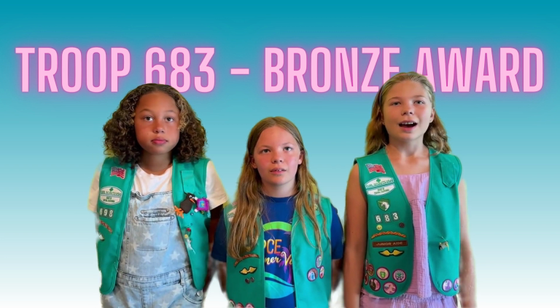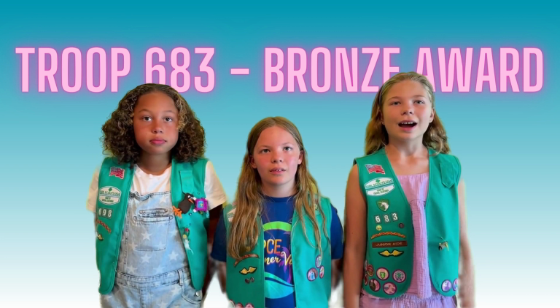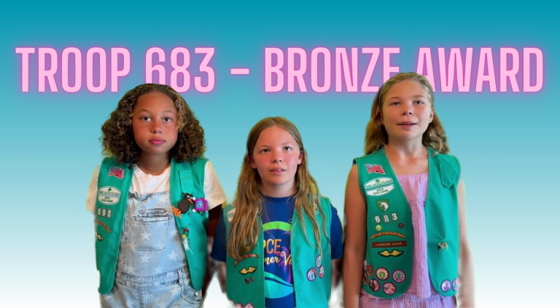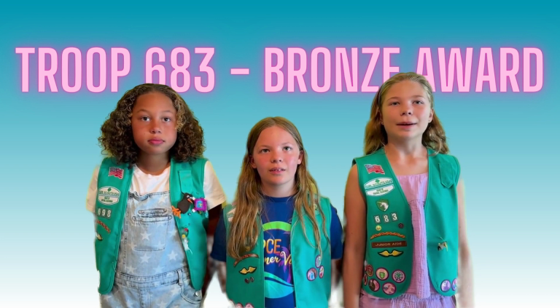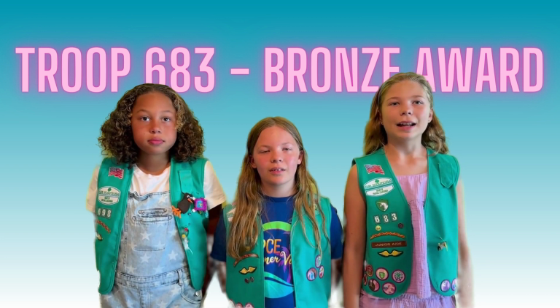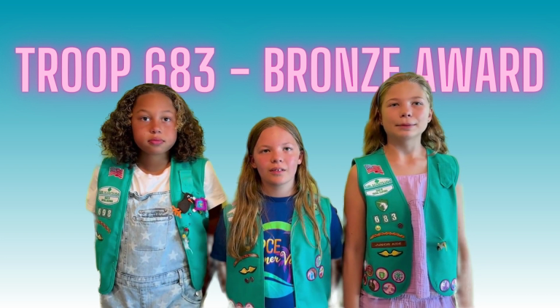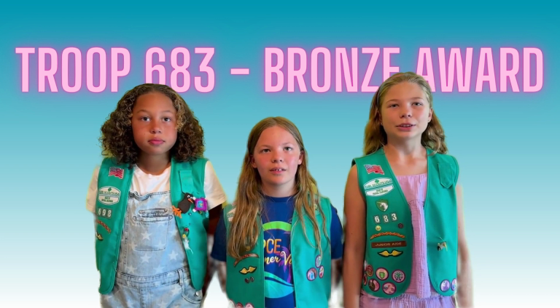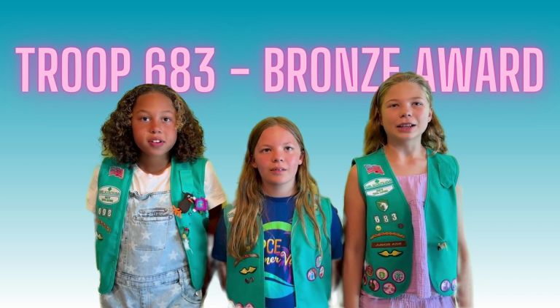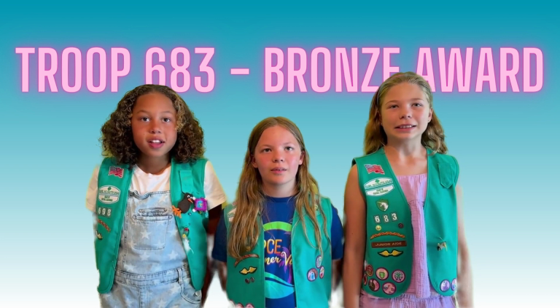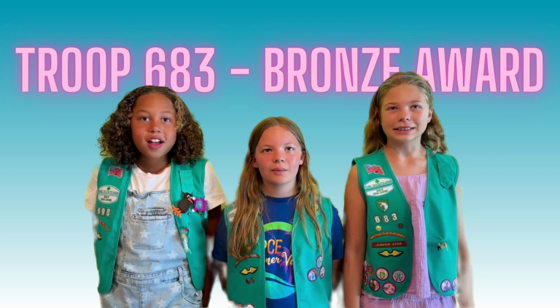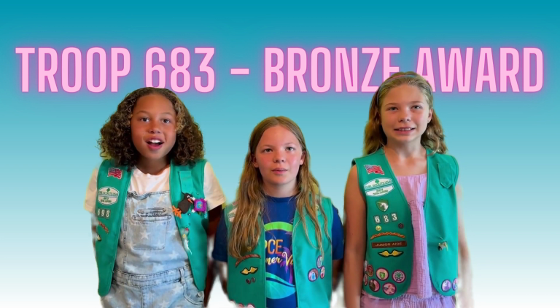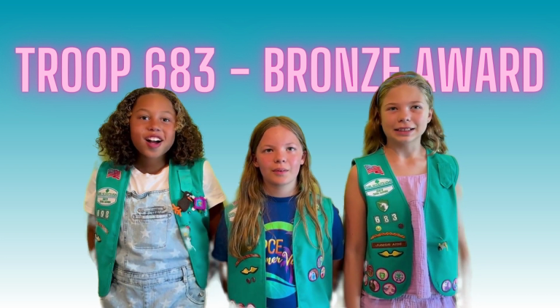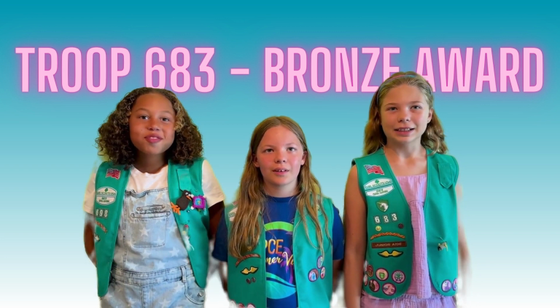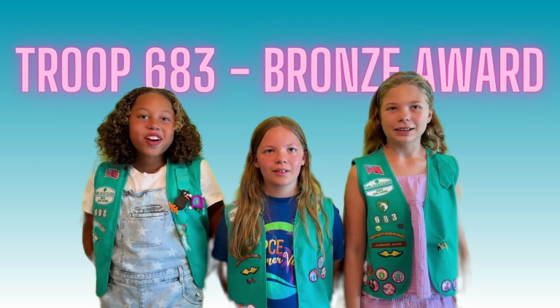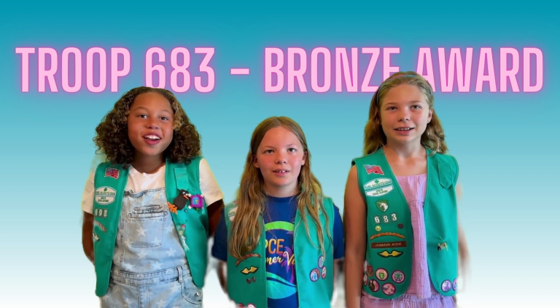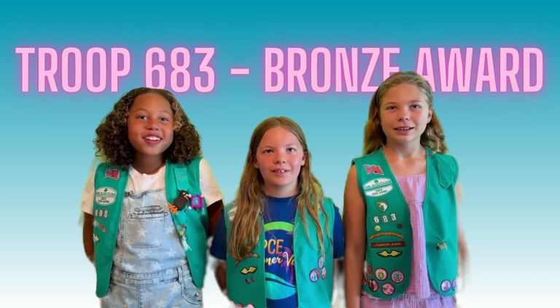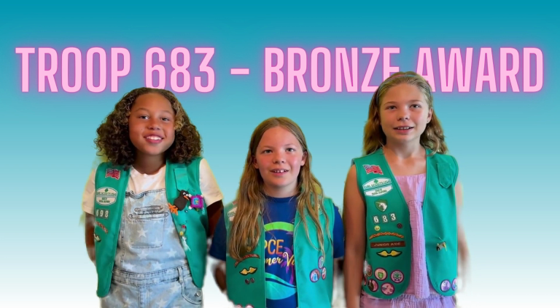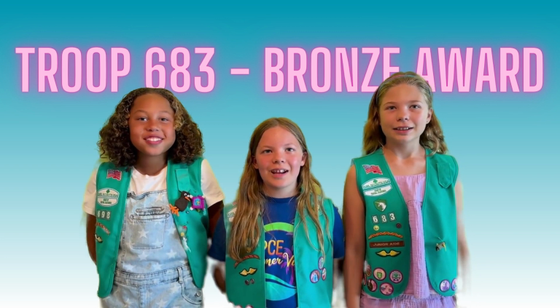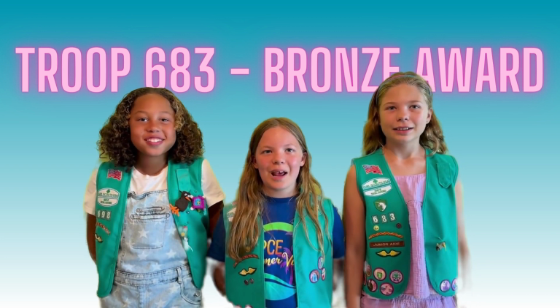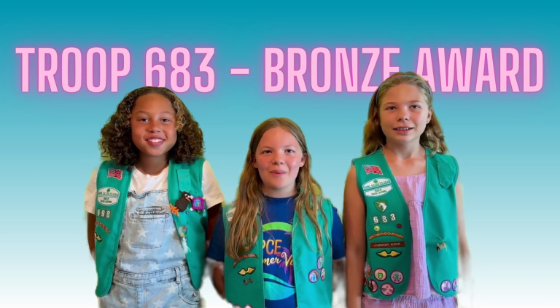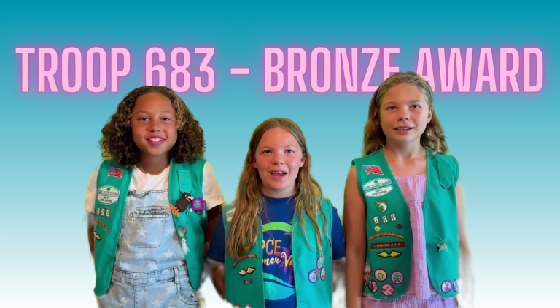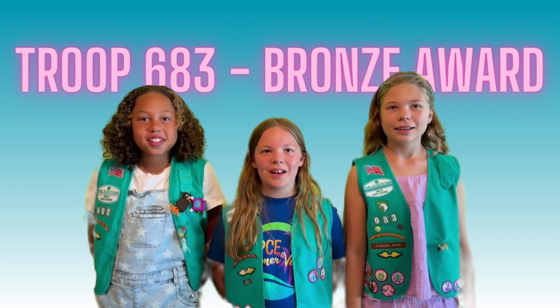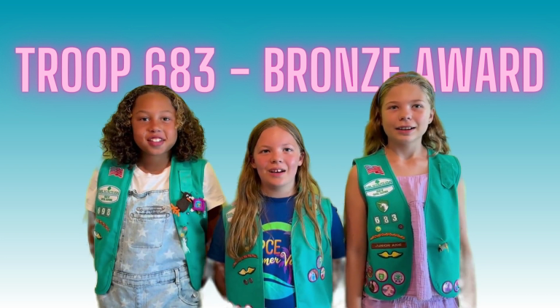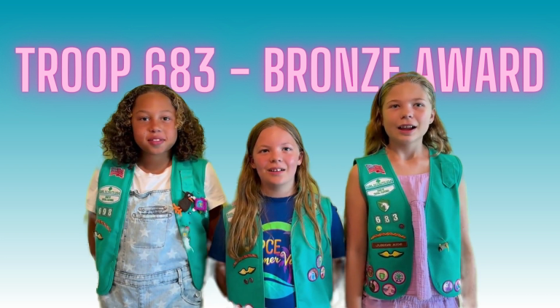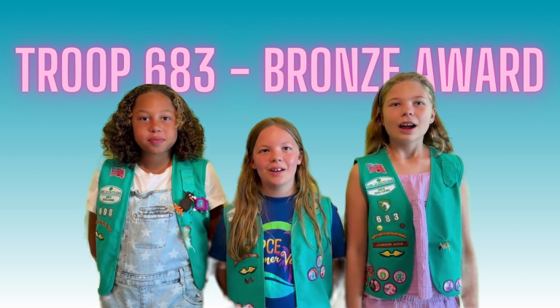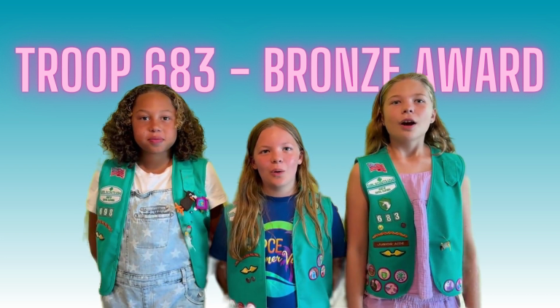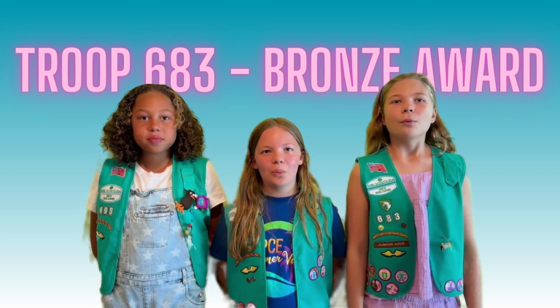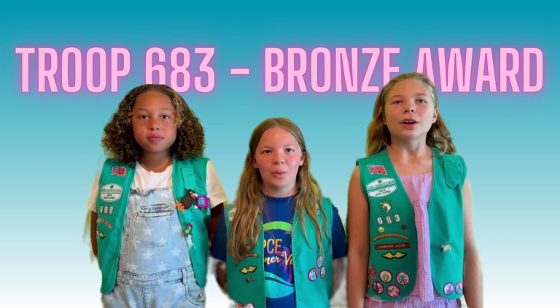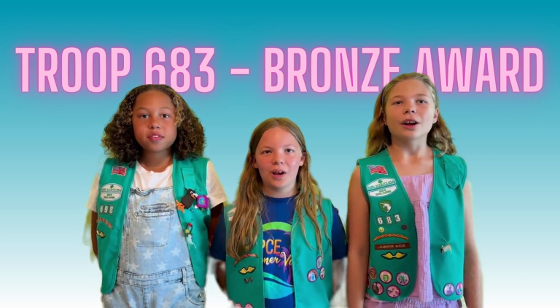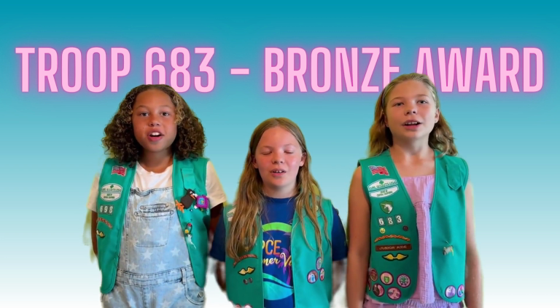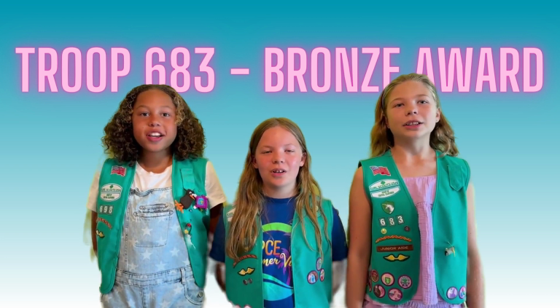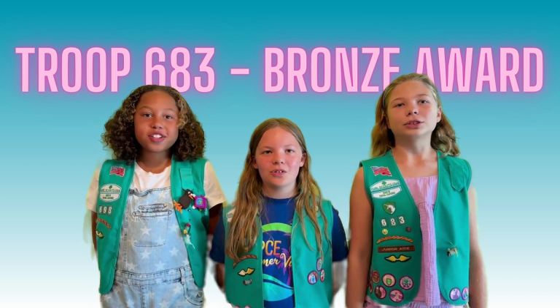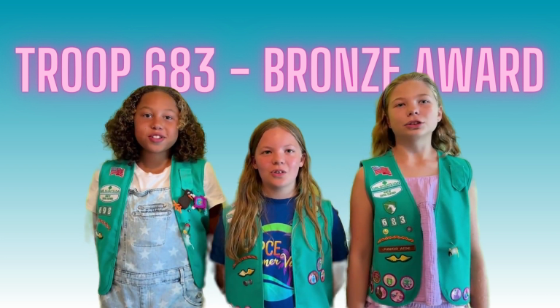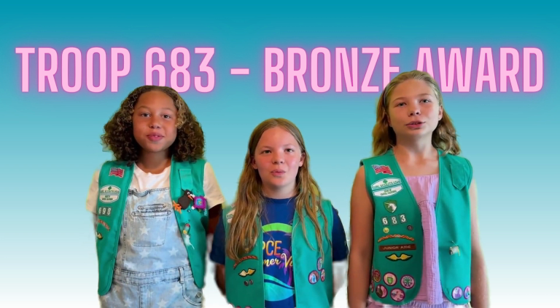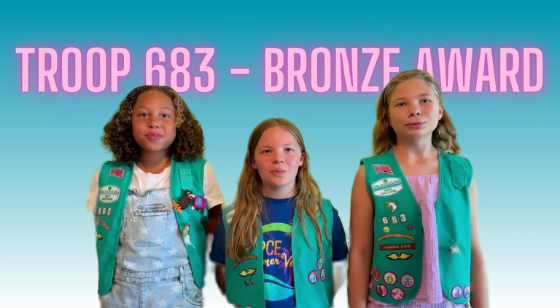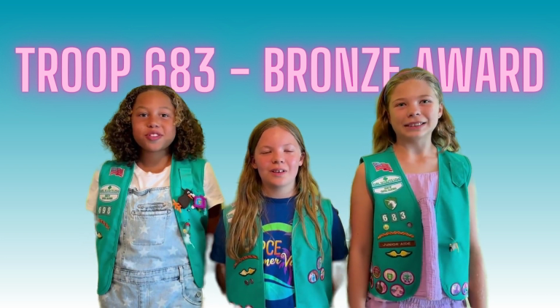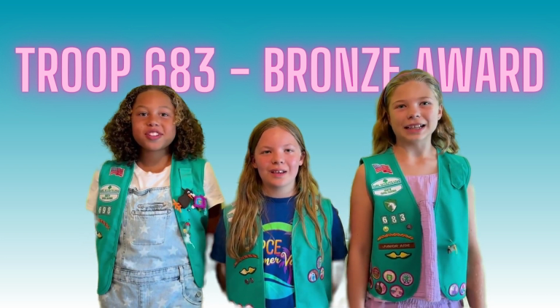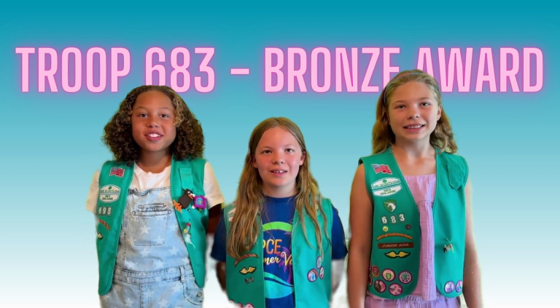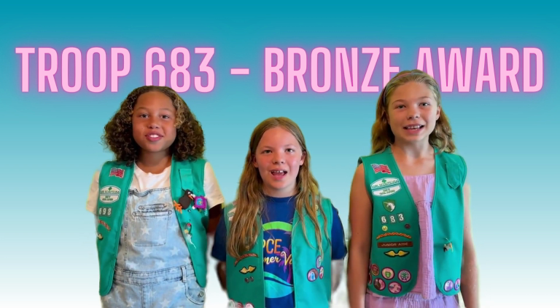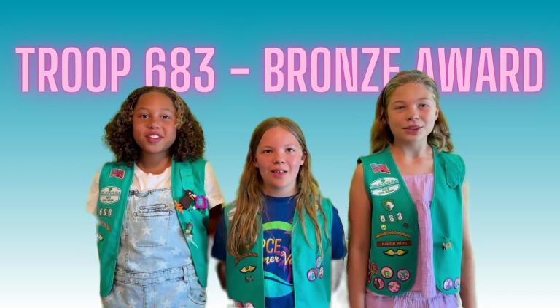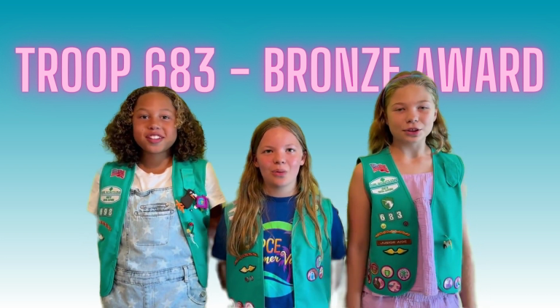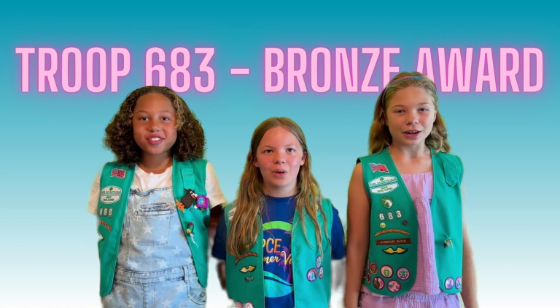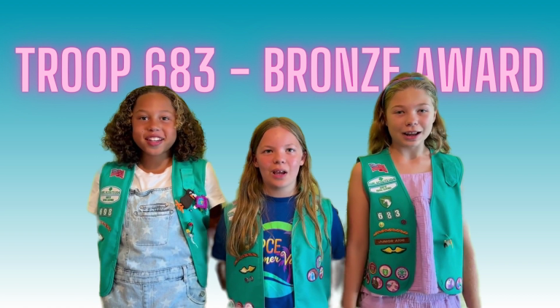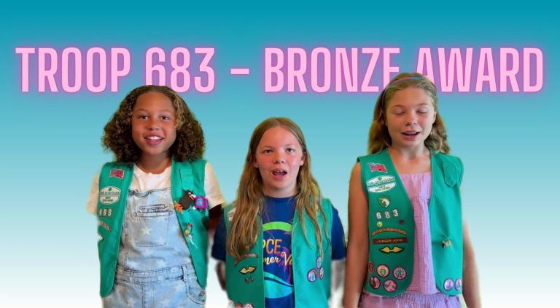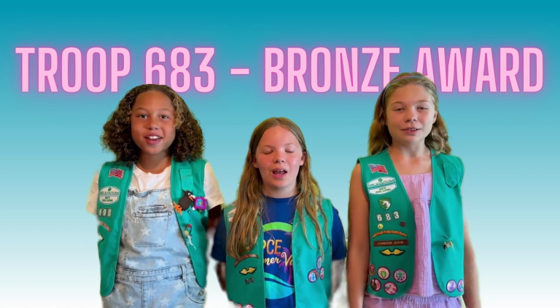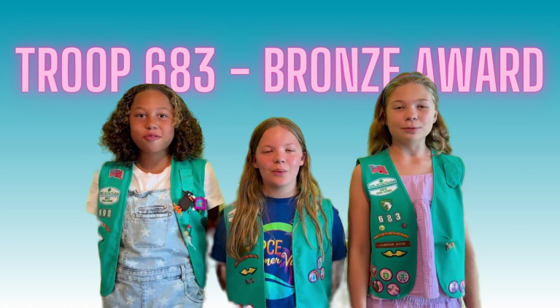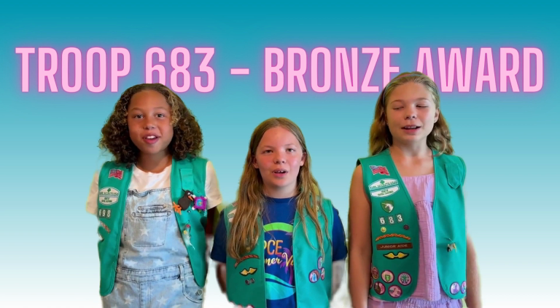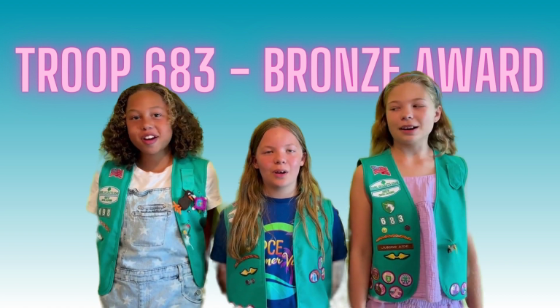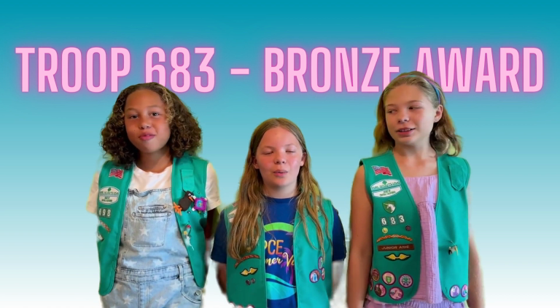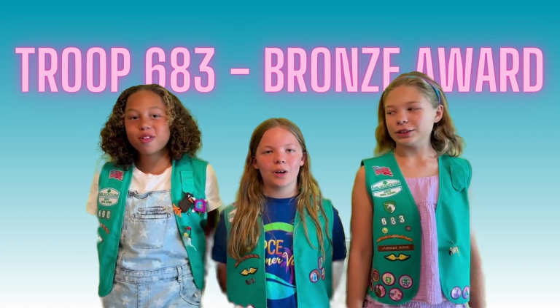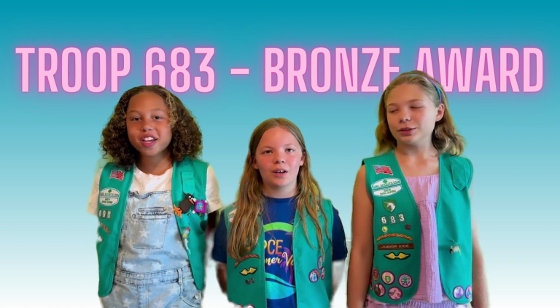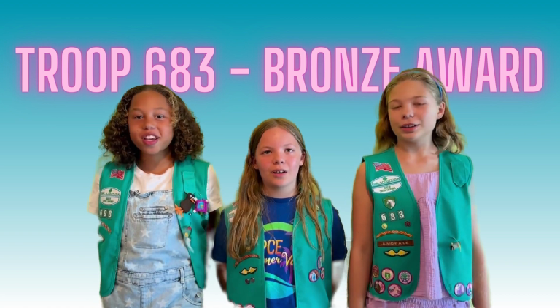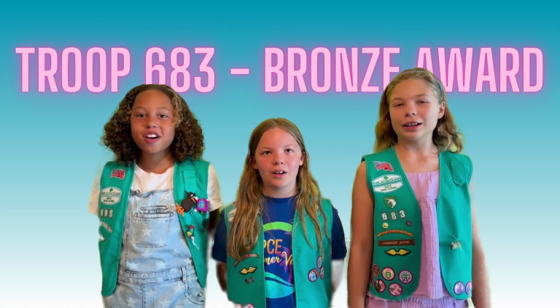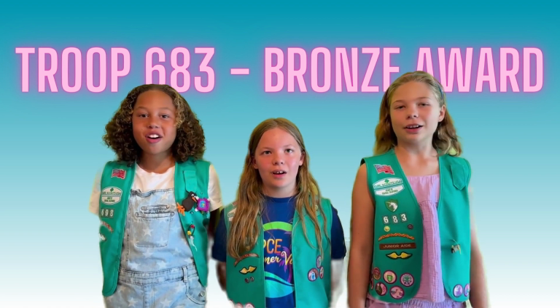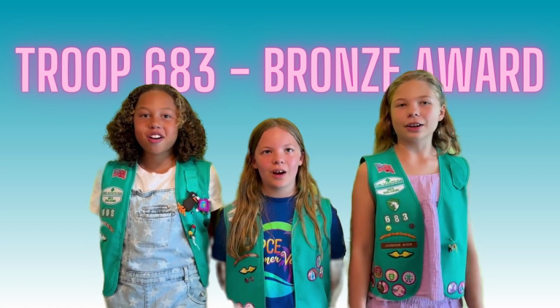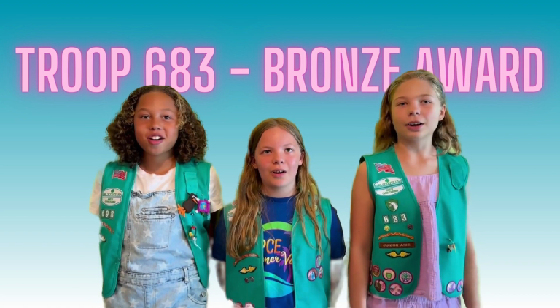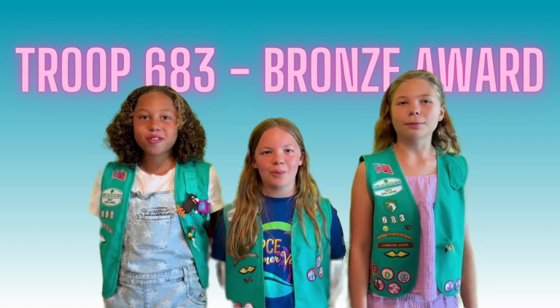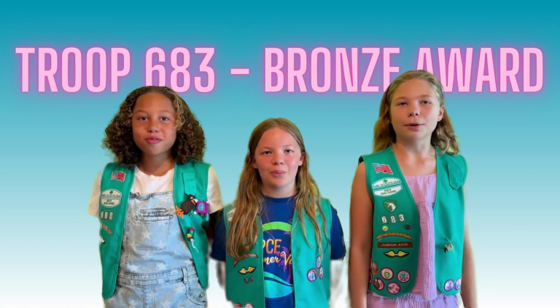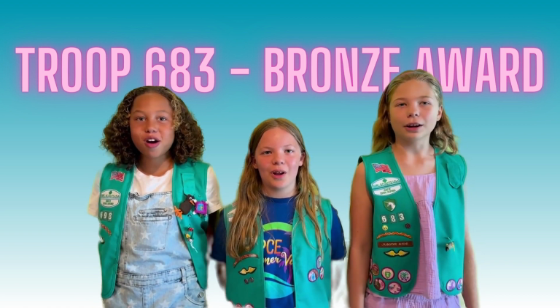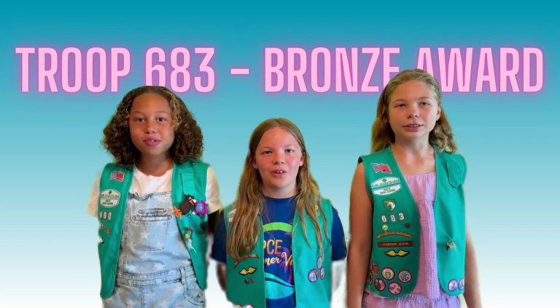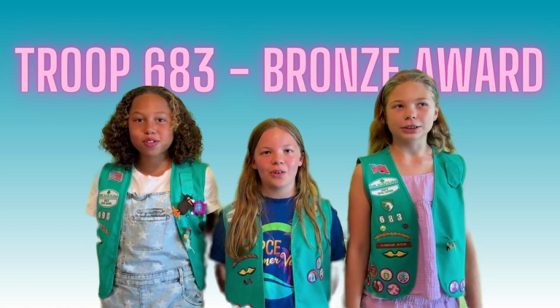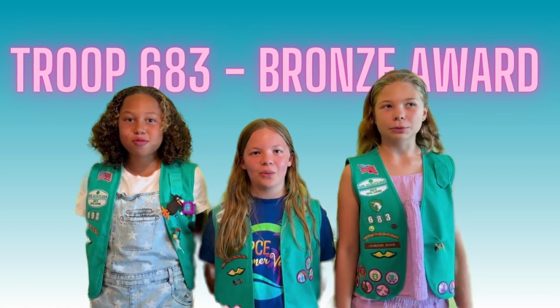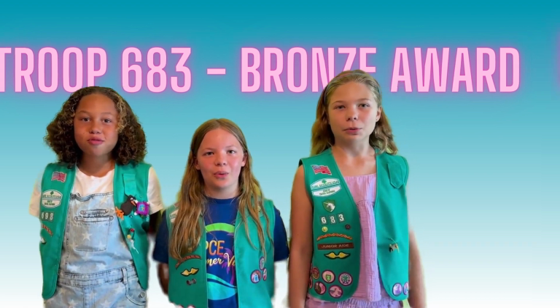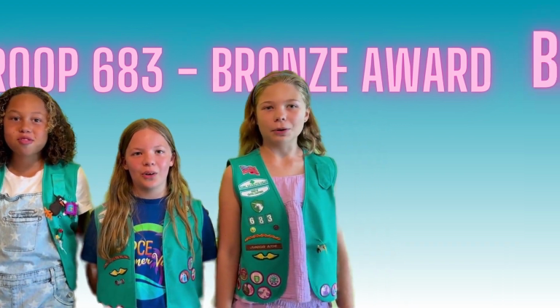Hi, my name is Grace. I'm Raya. And I'm Hannah. We are in Troop 683 and we are working on our bronze award.